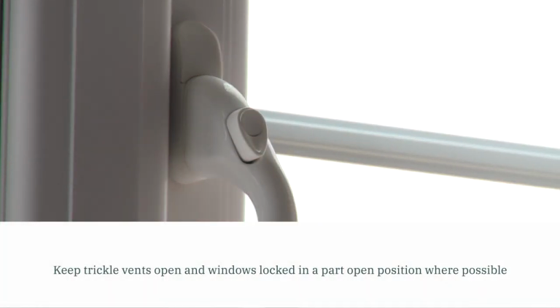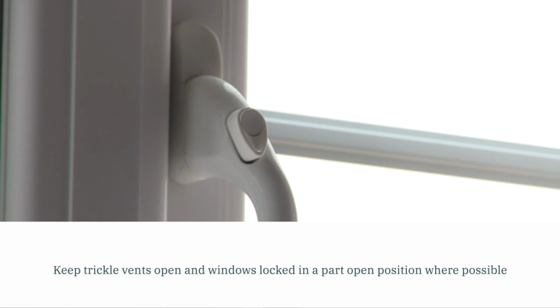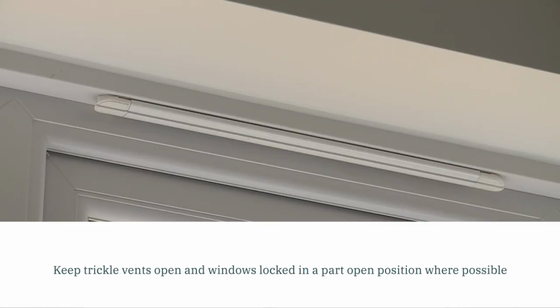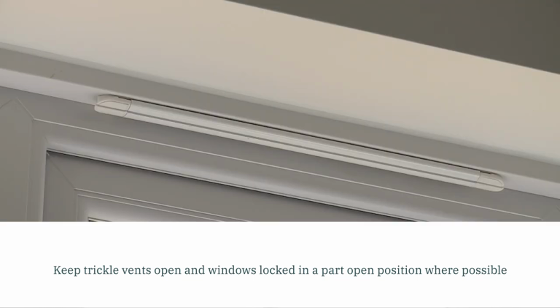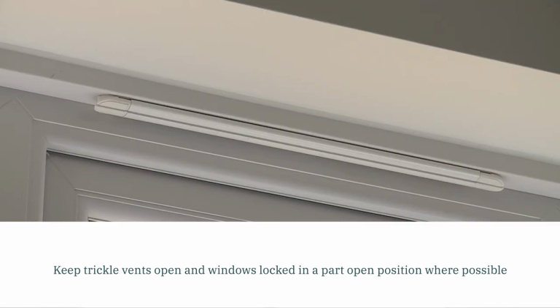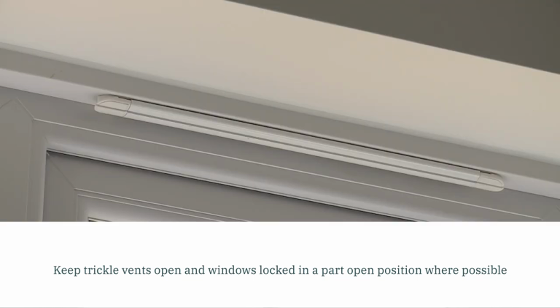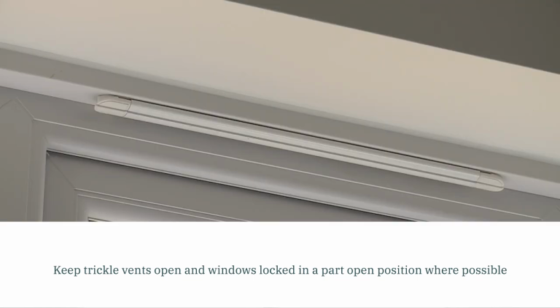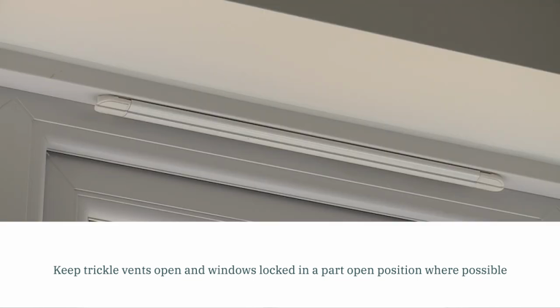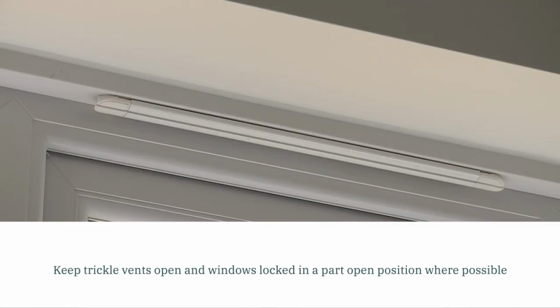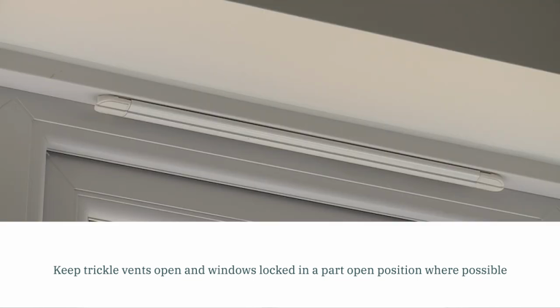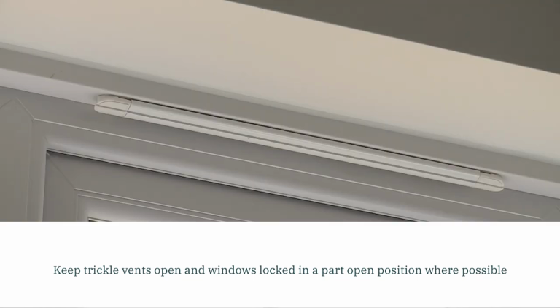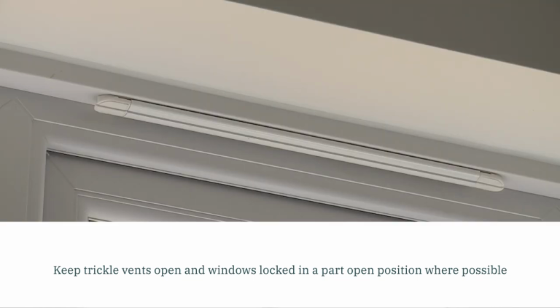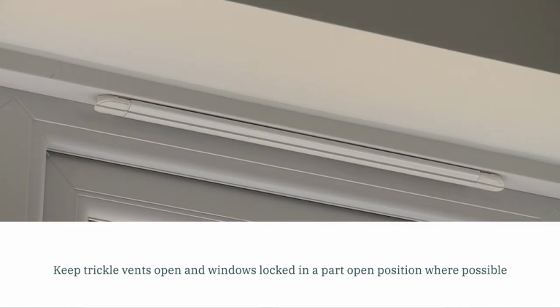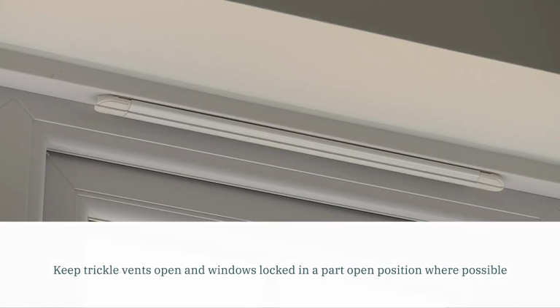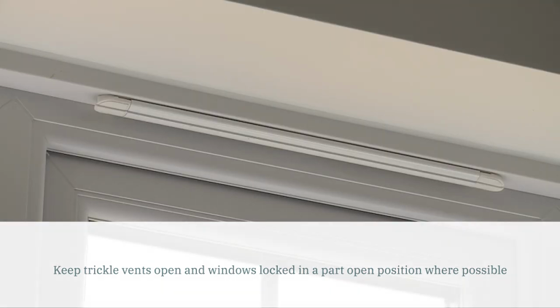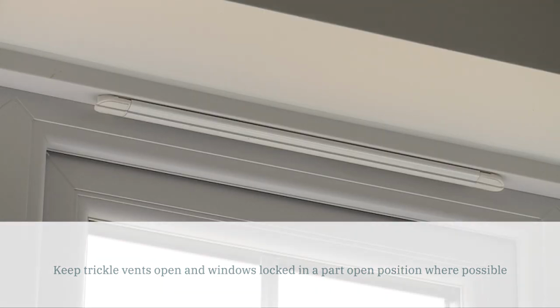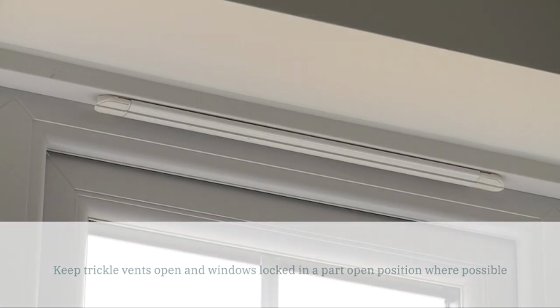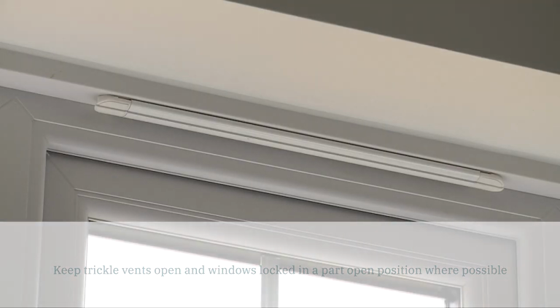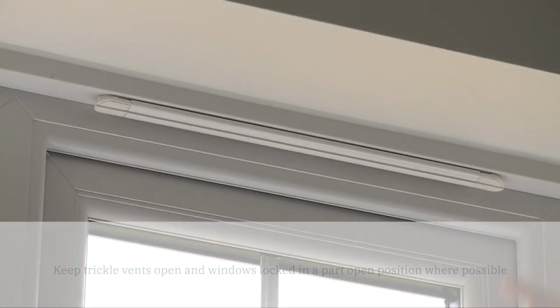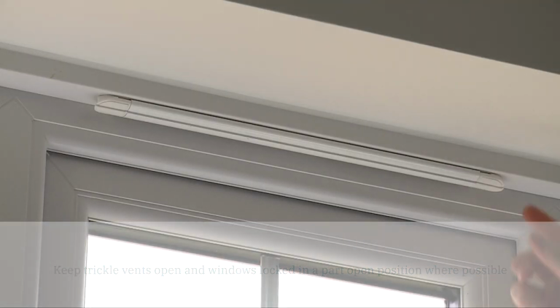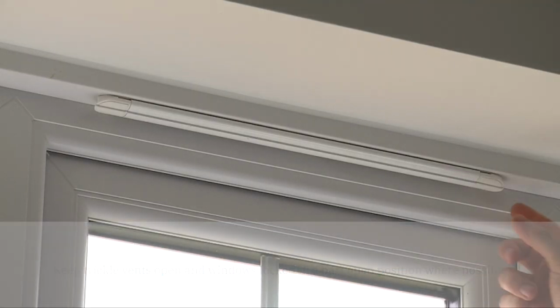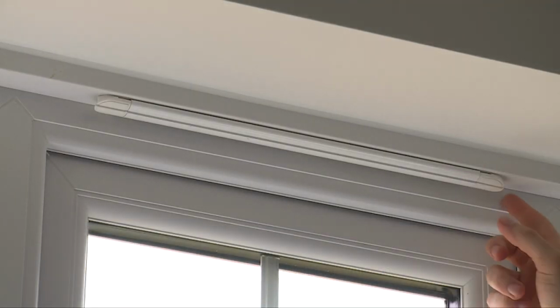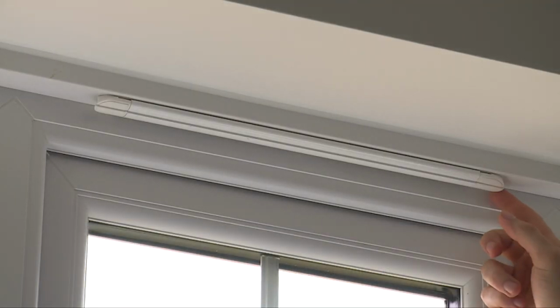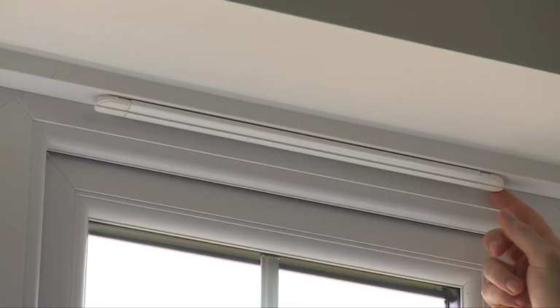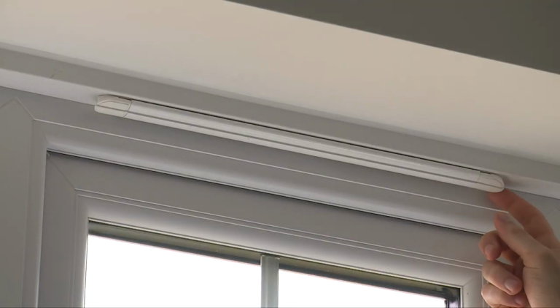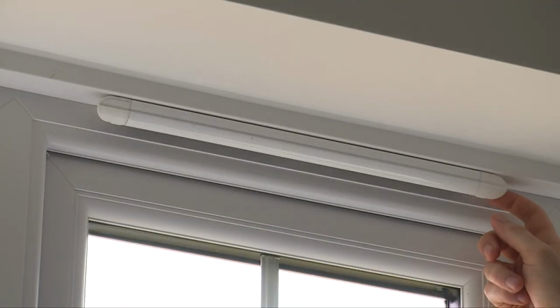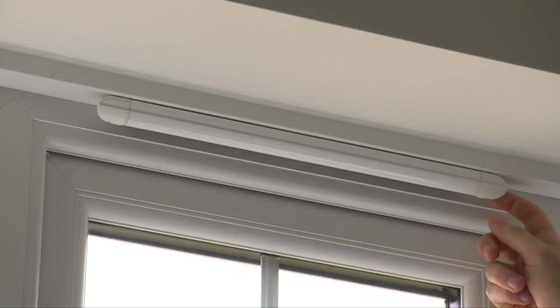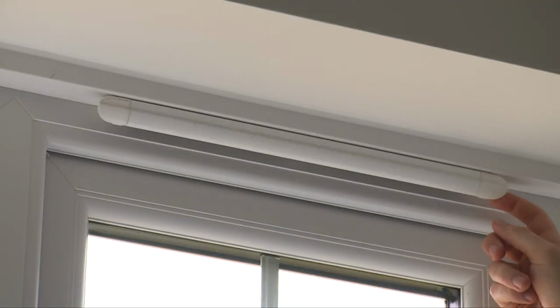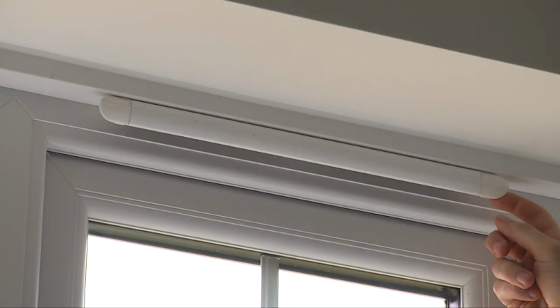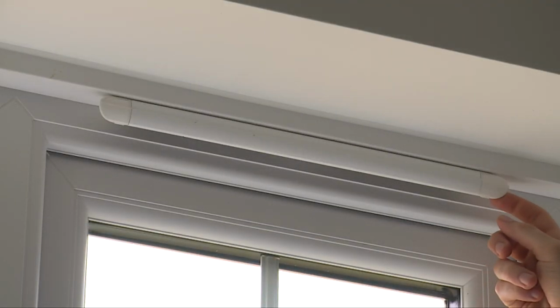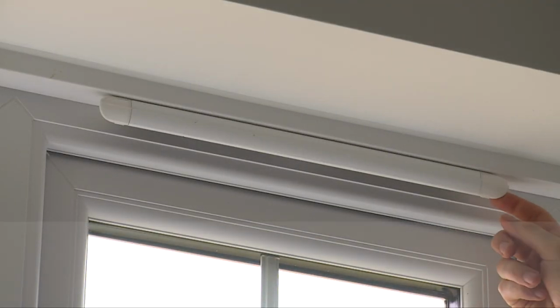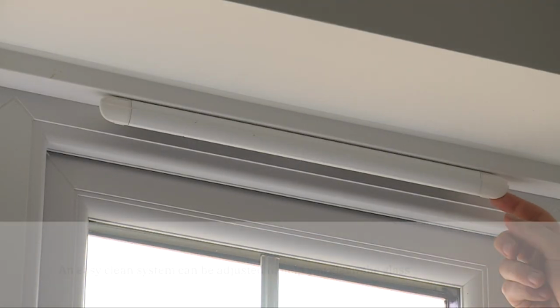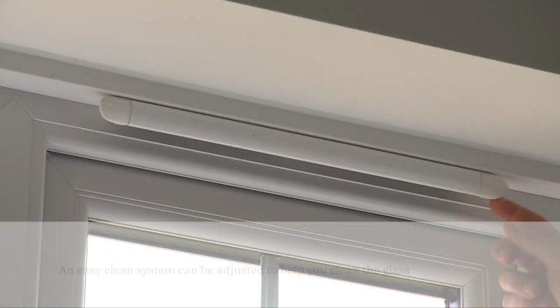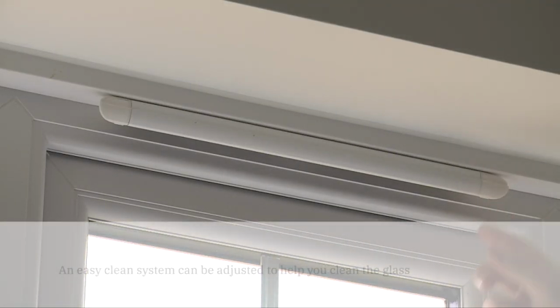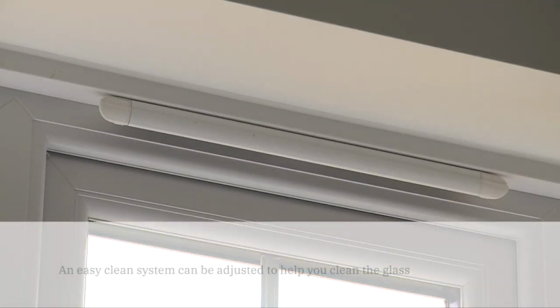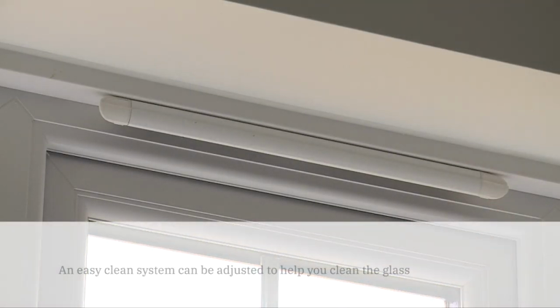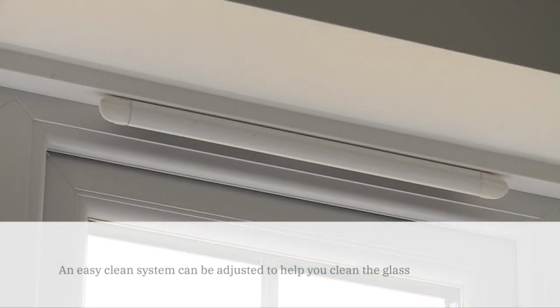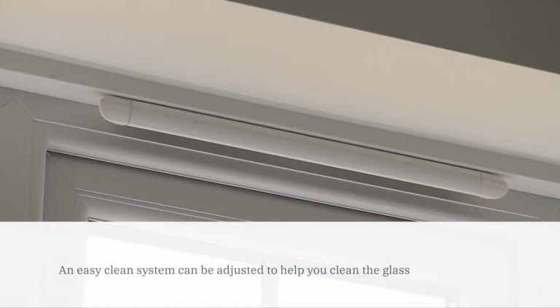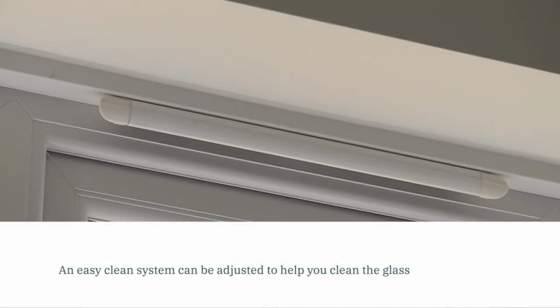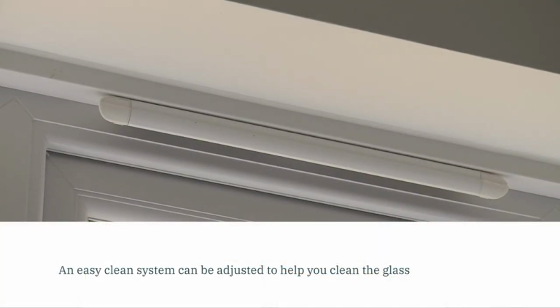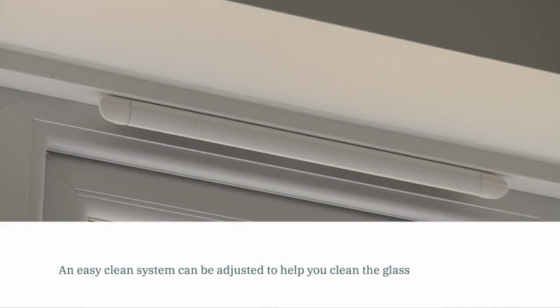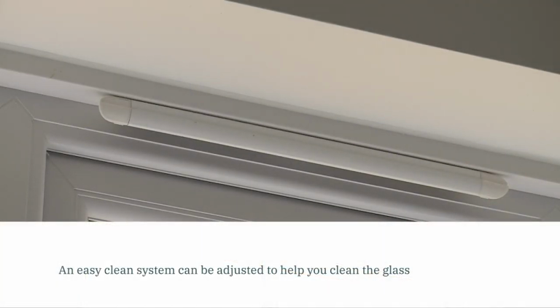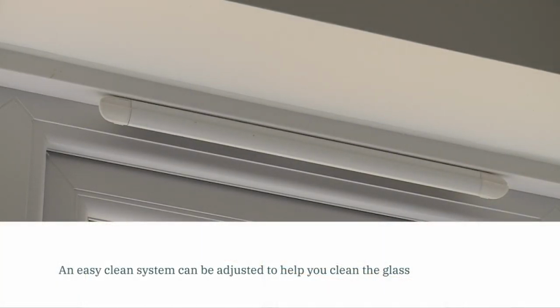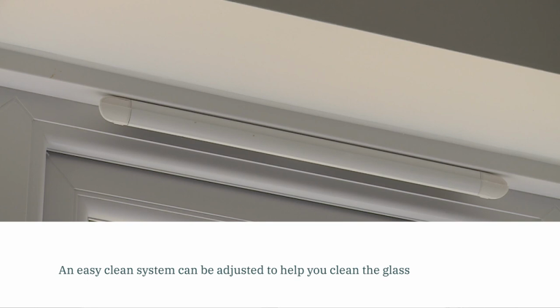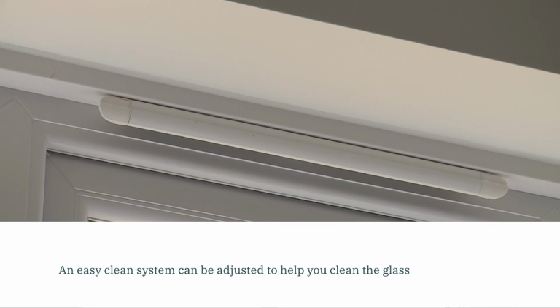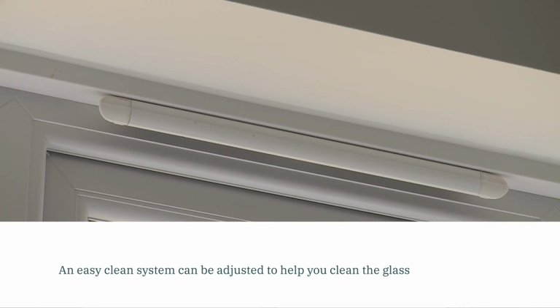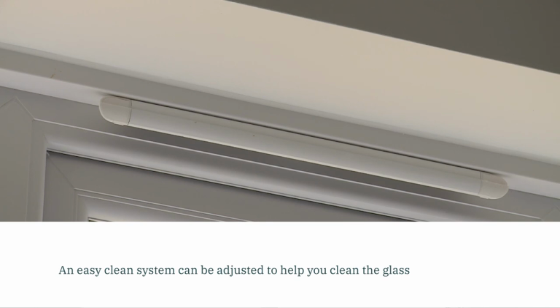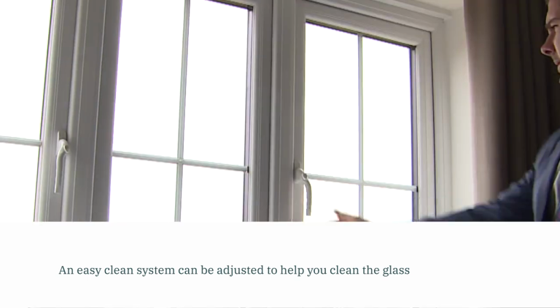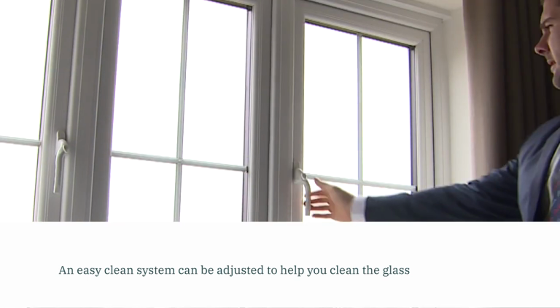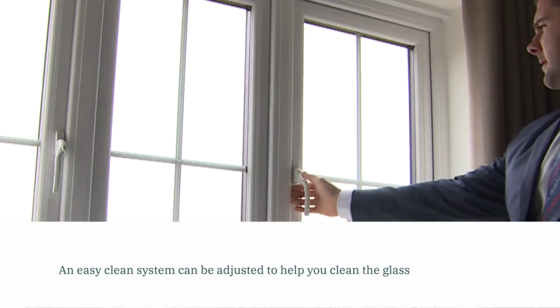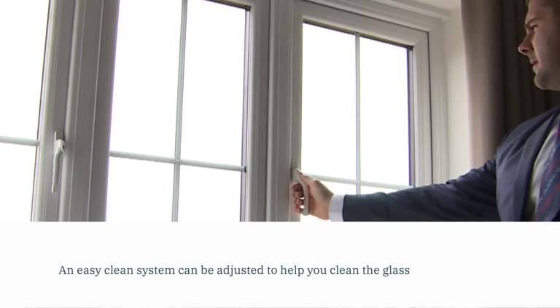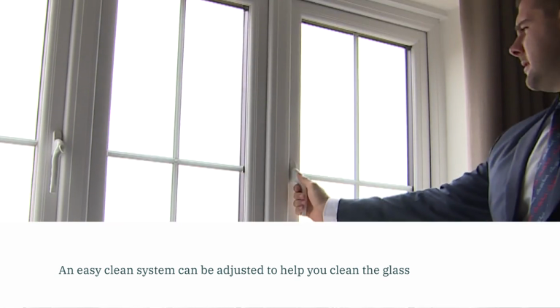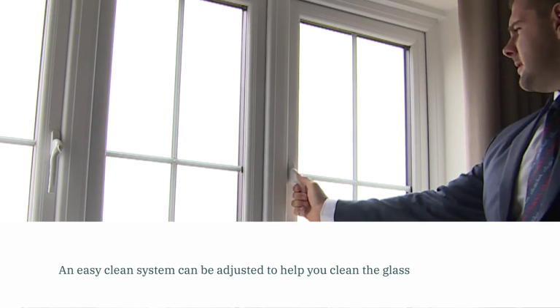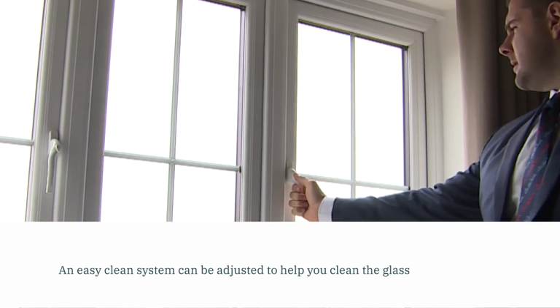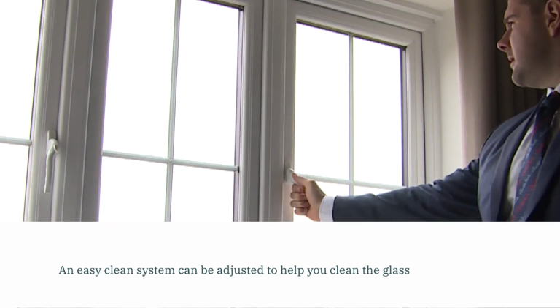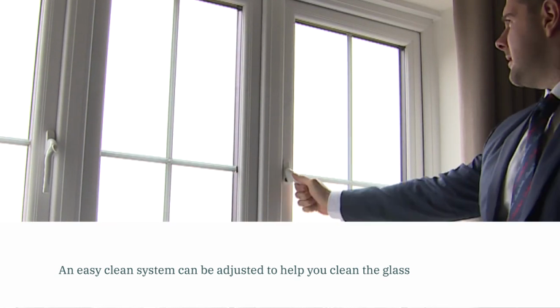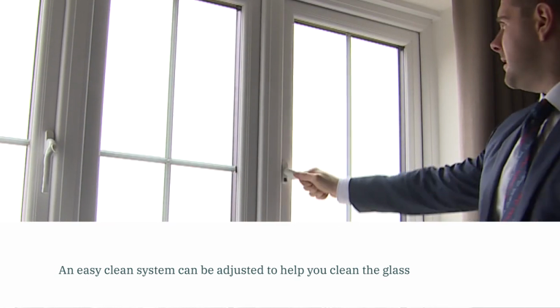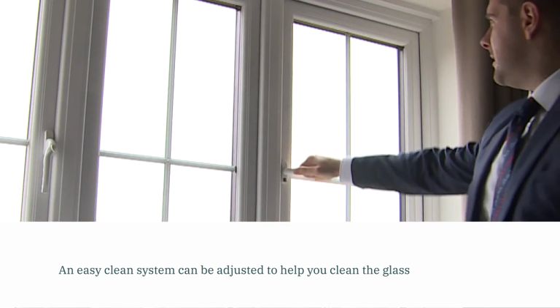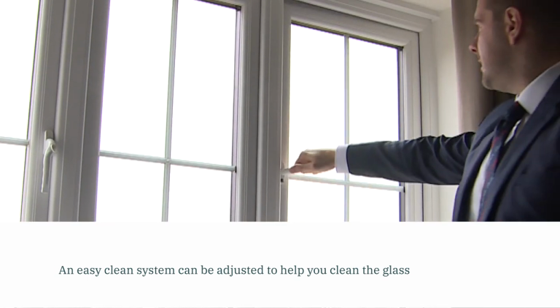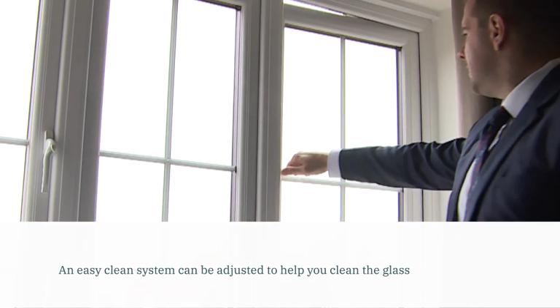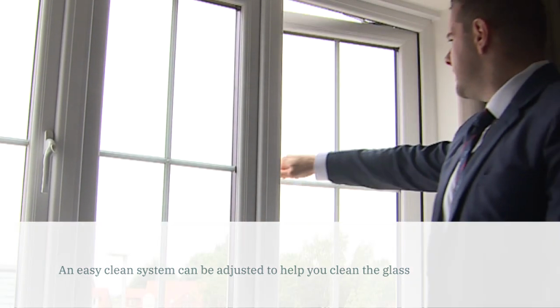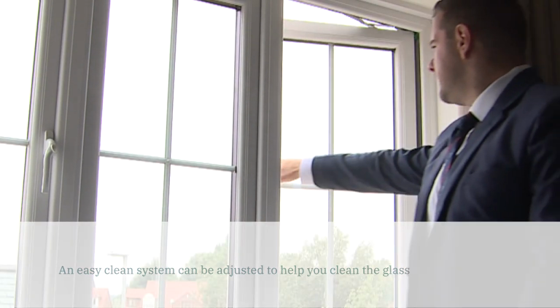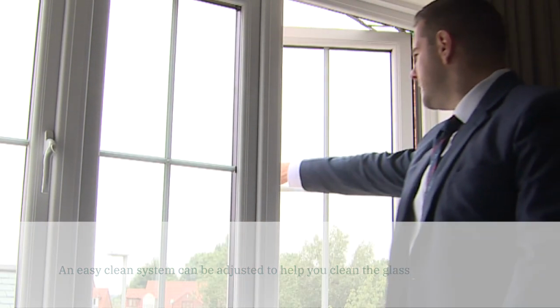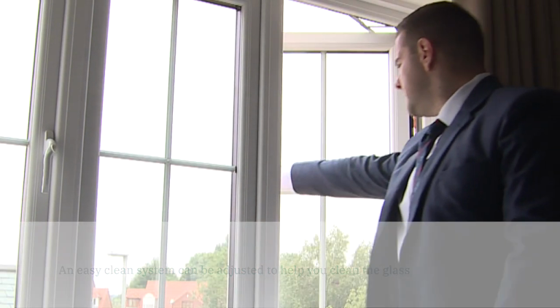Keep trickle vents open and windows locked in a part open position where possible. An easy clean system can be adjusted to help you clean the glass.